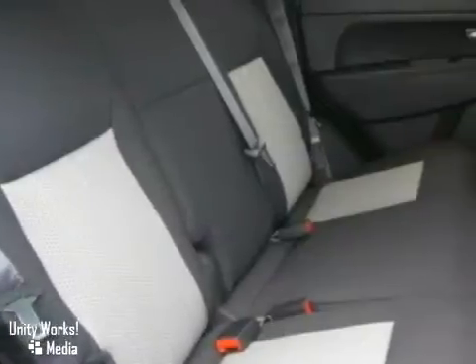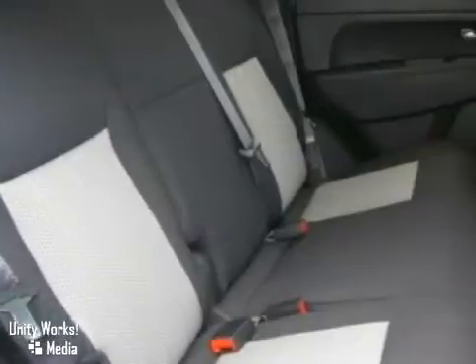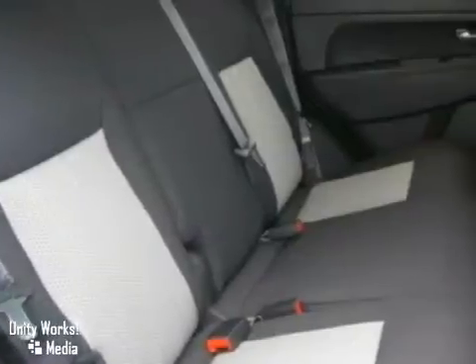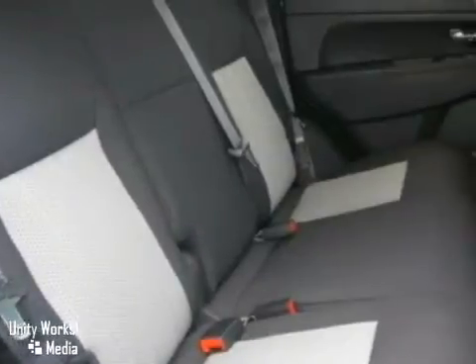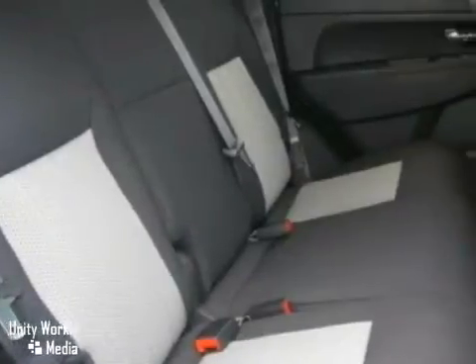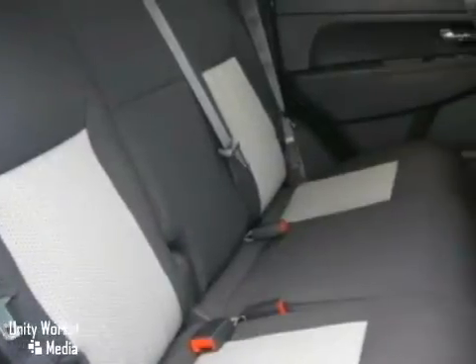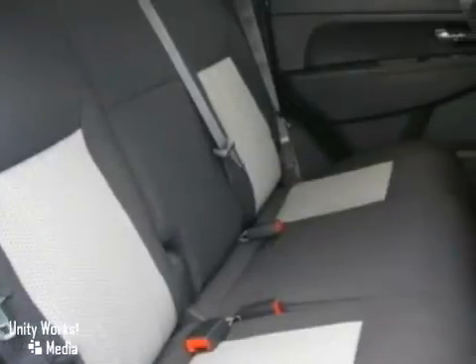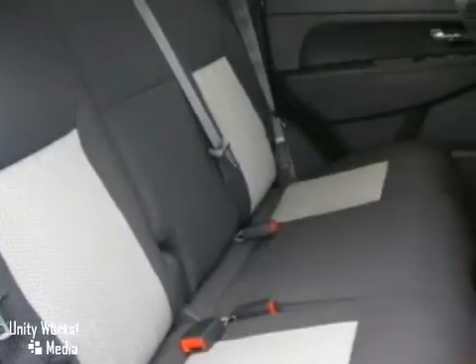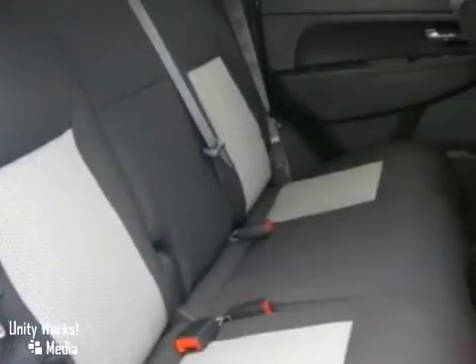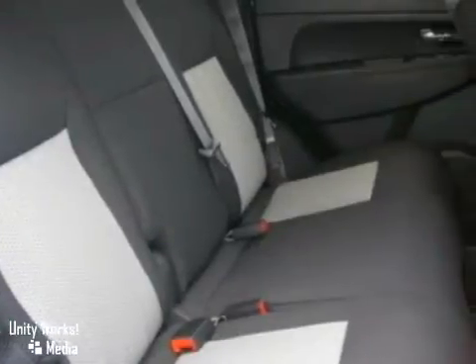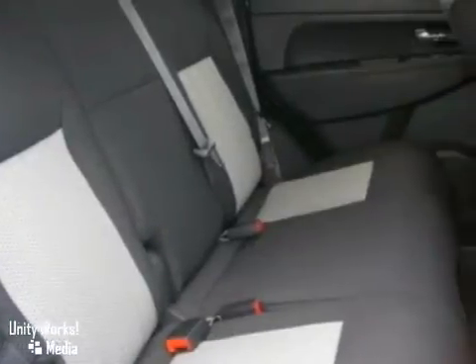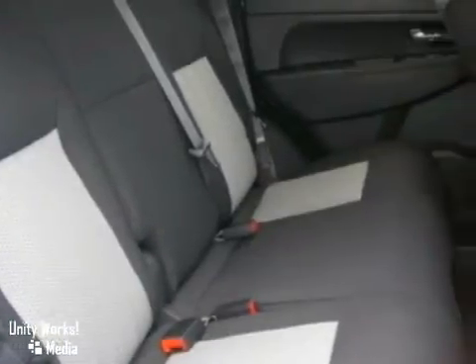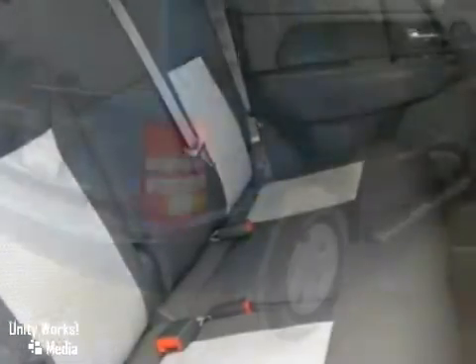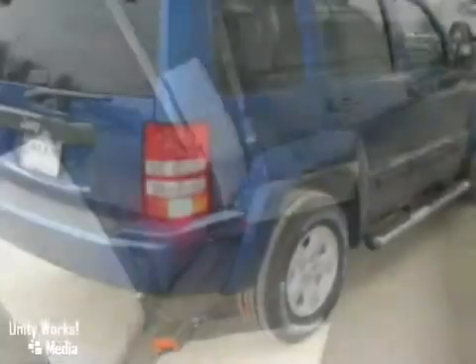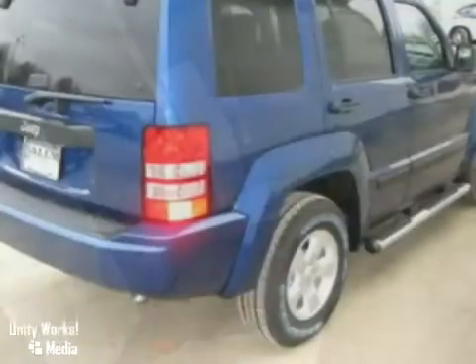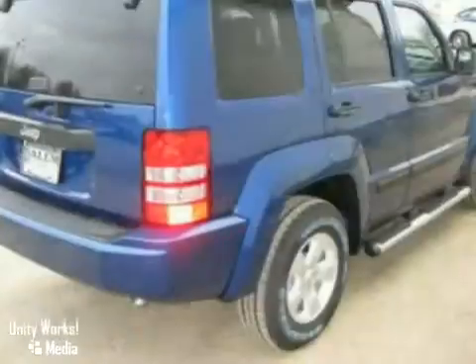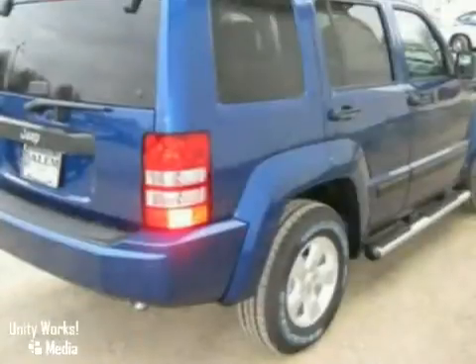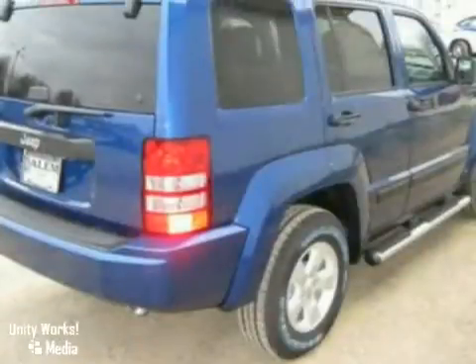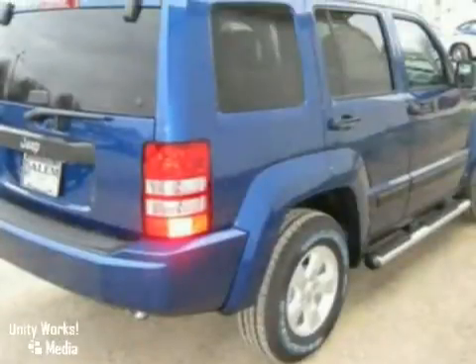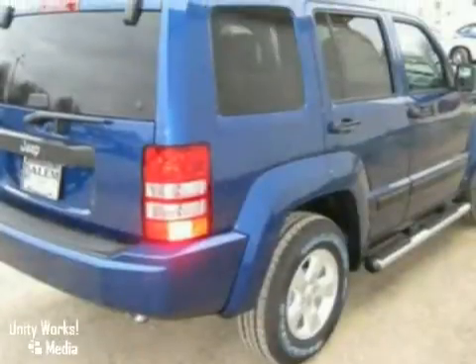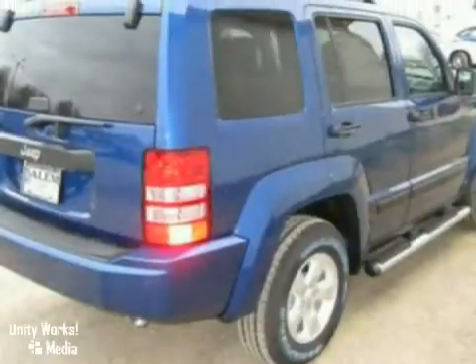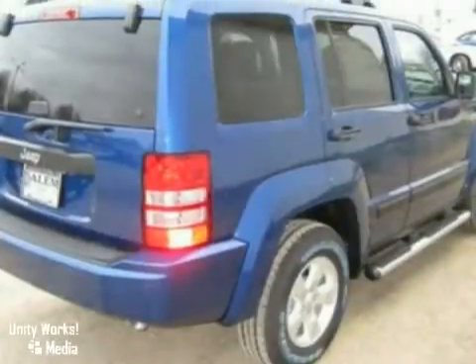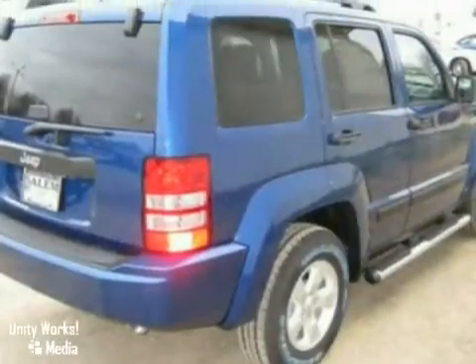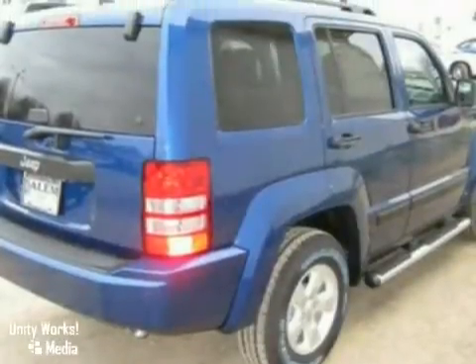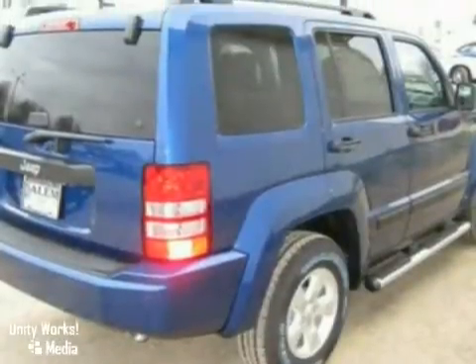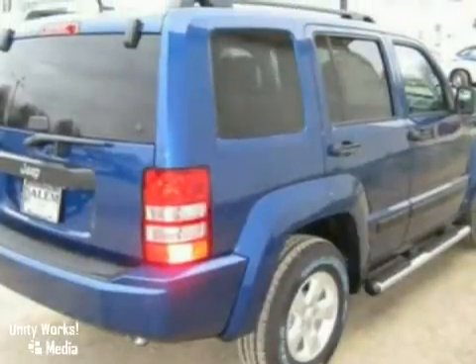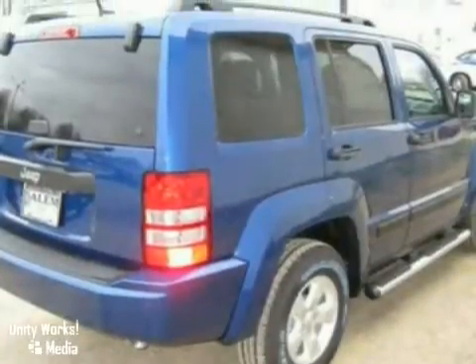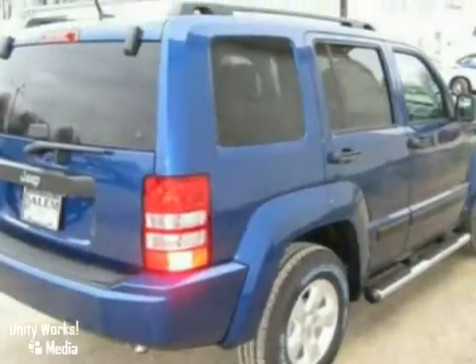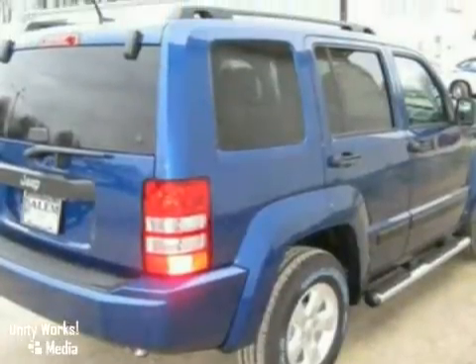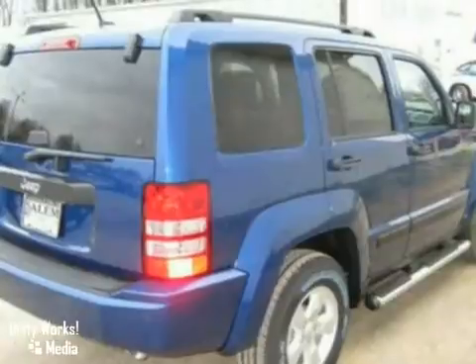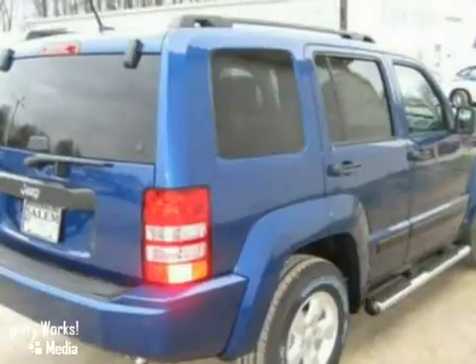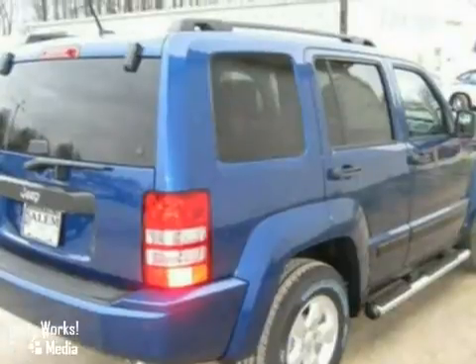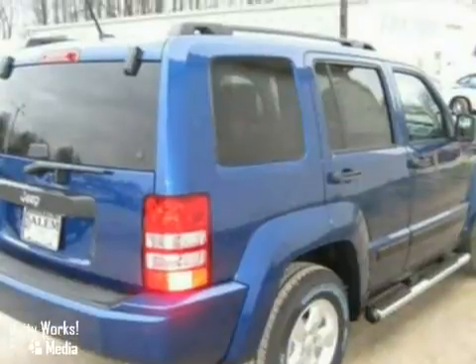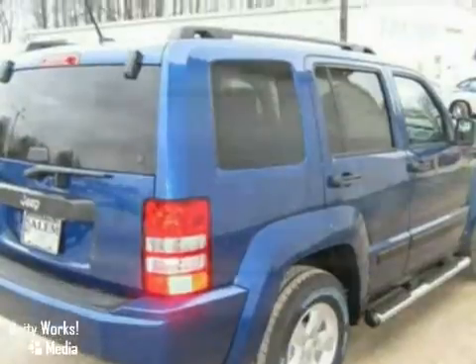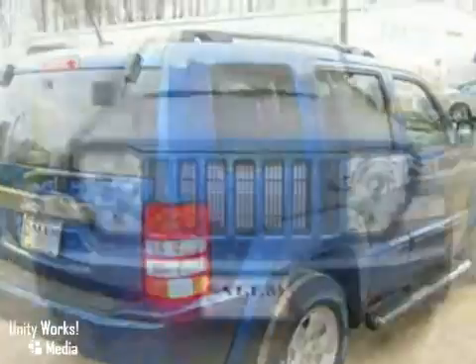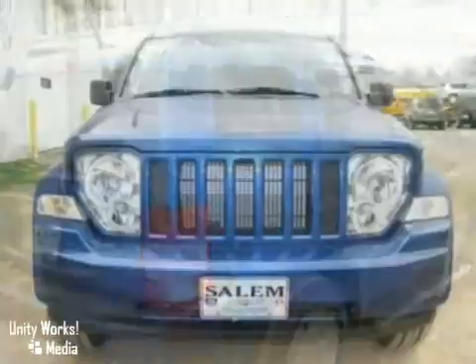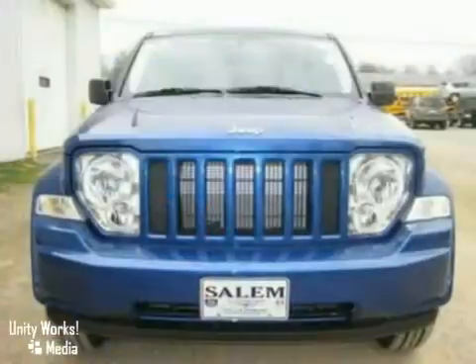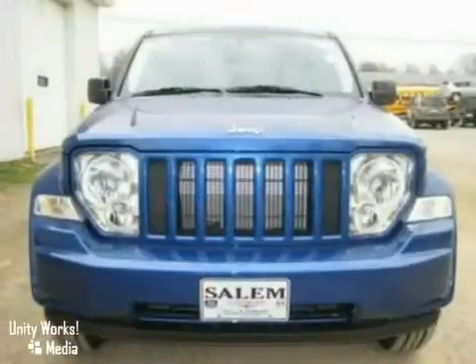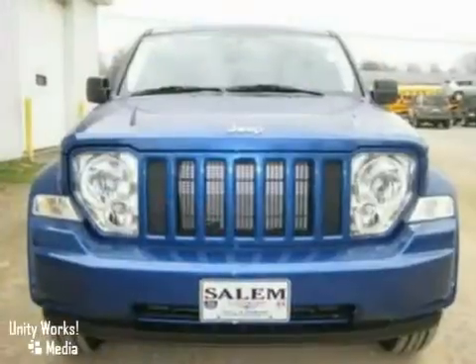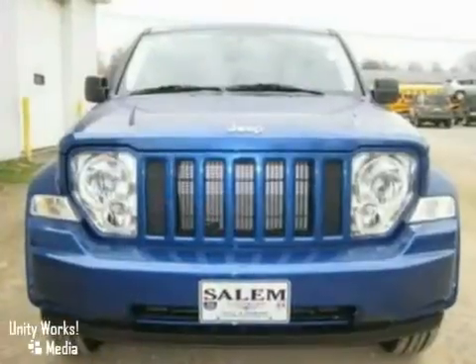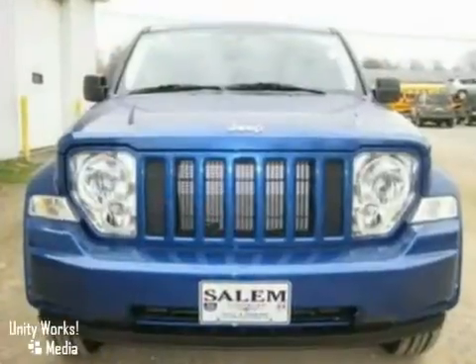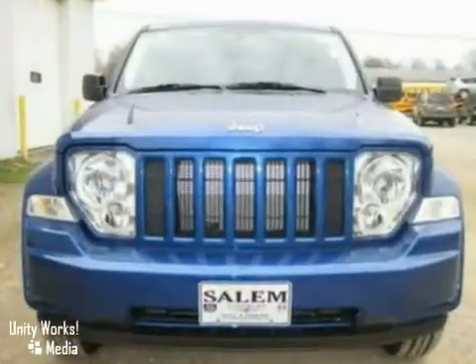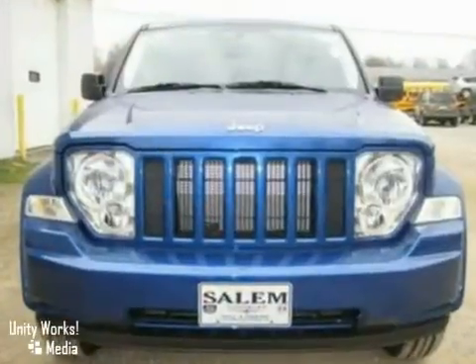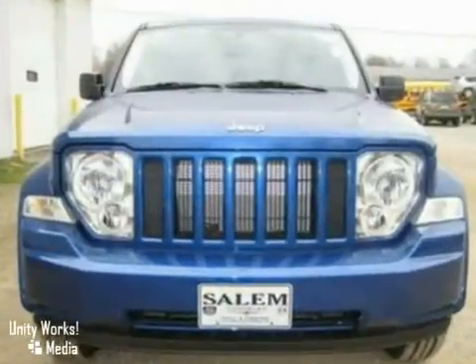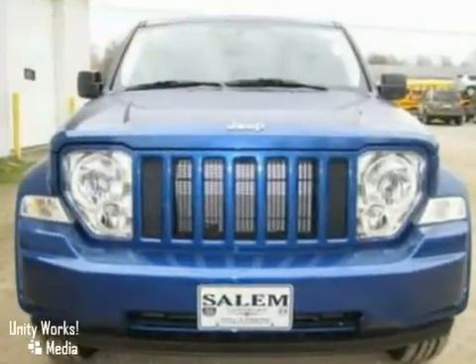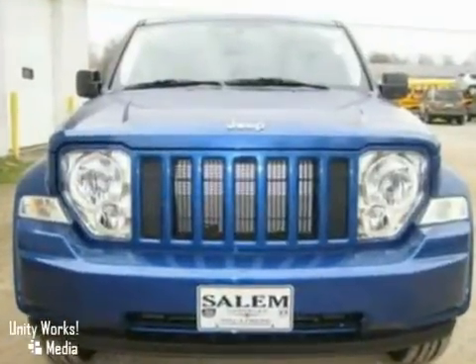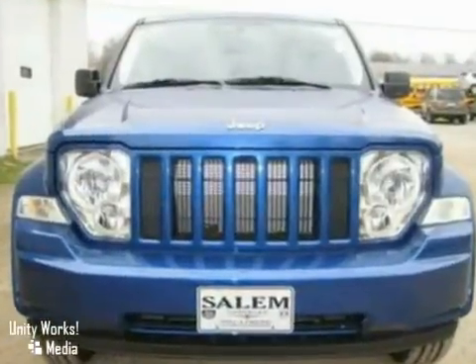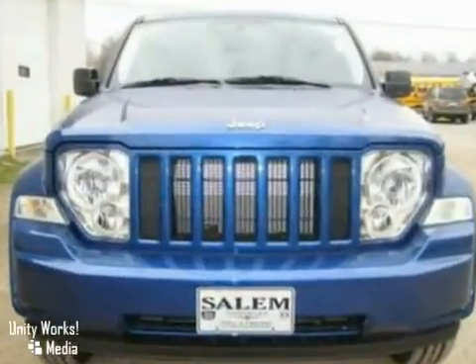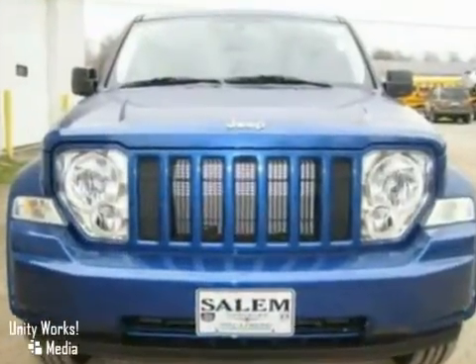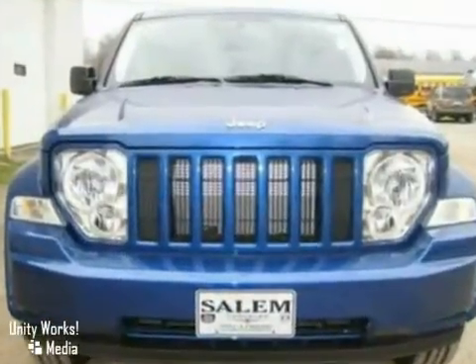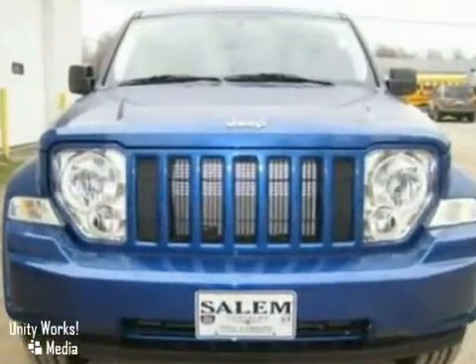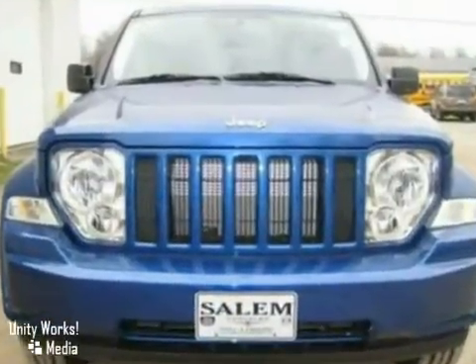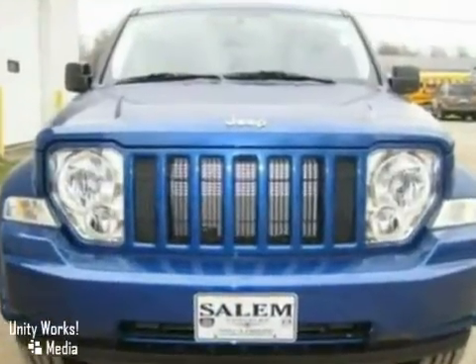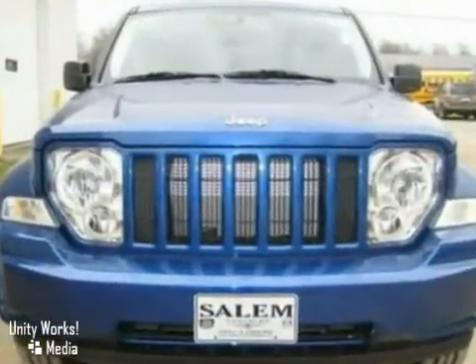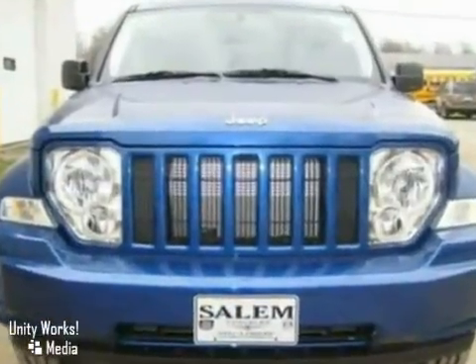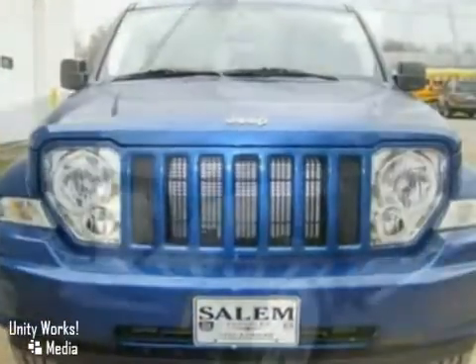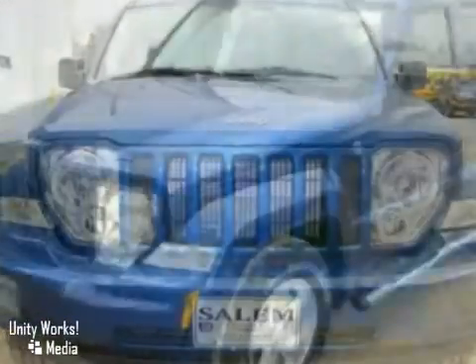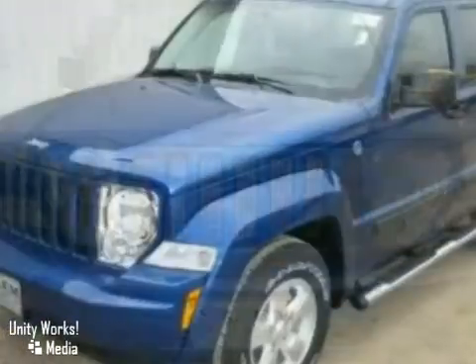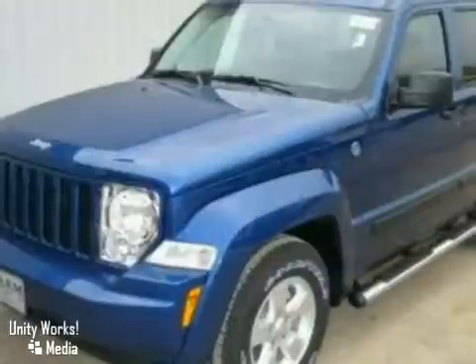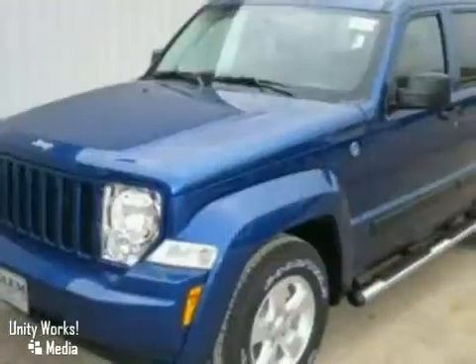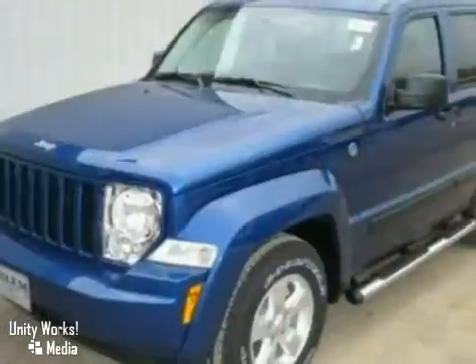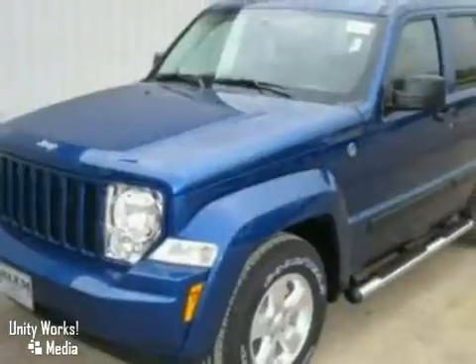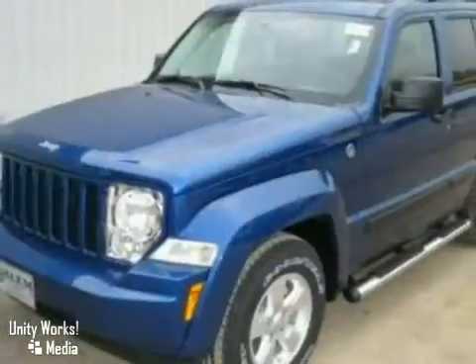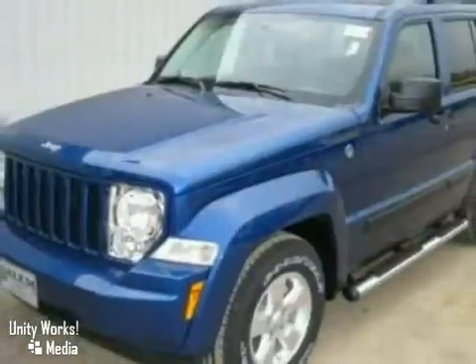And this Jeep Liberty is priced to move. You'll have to see this one in person. Come on in. Take it for a test drive today.